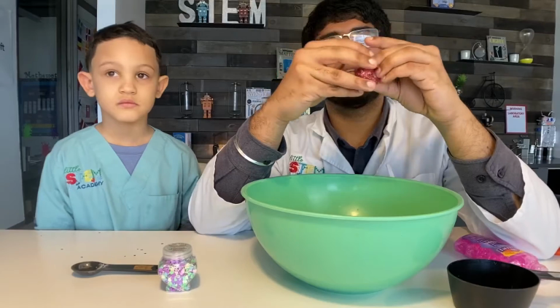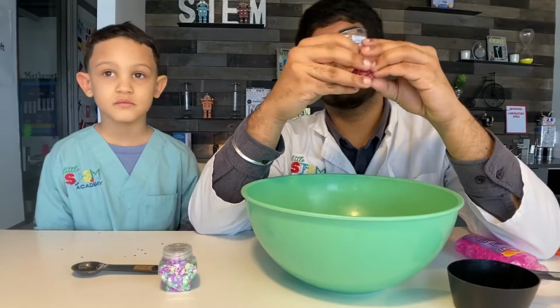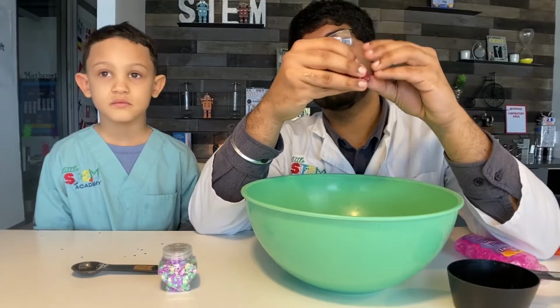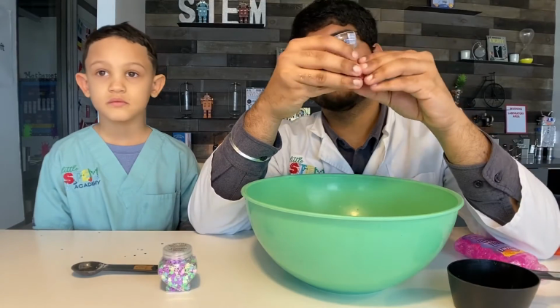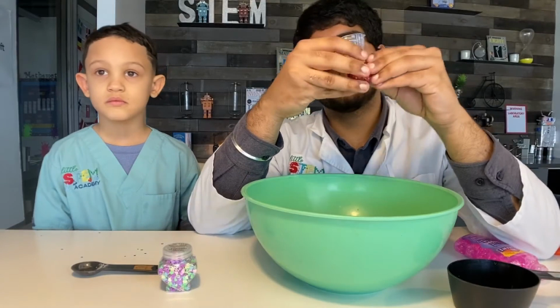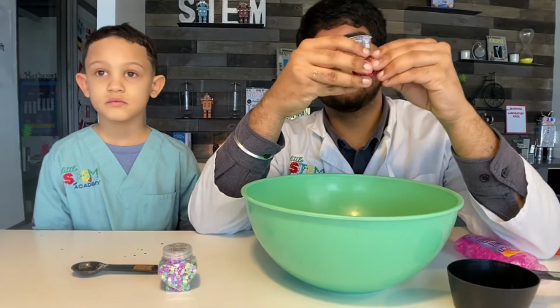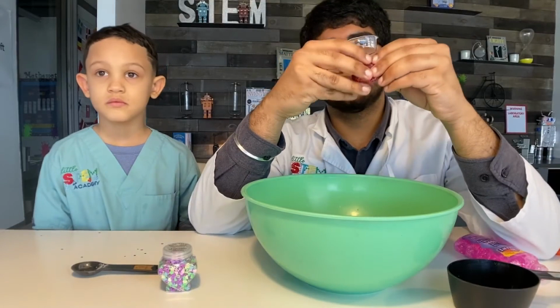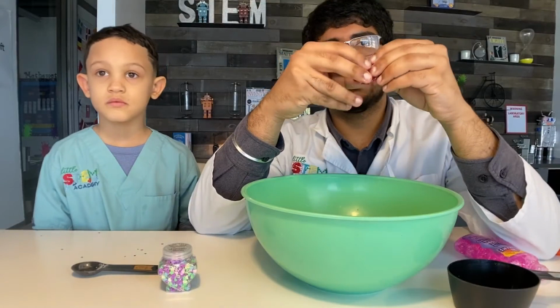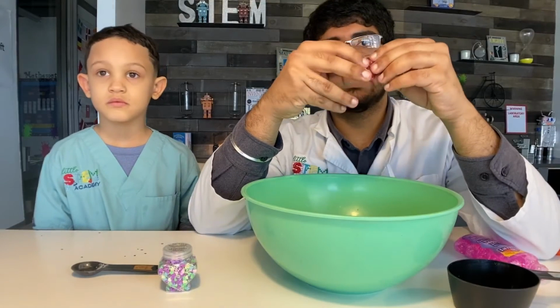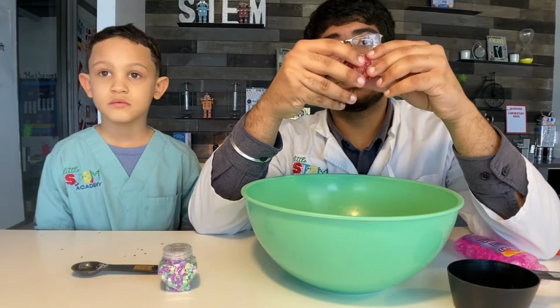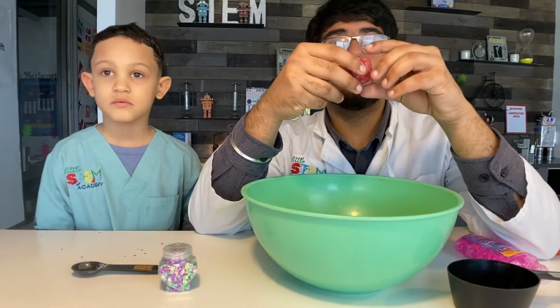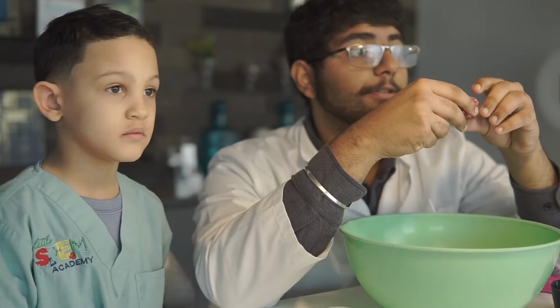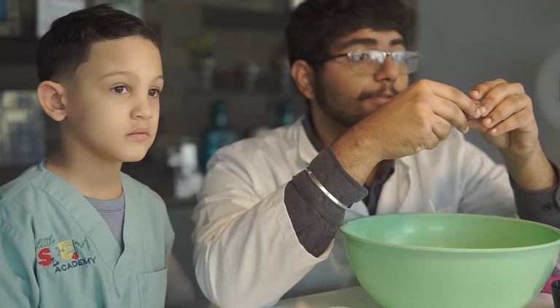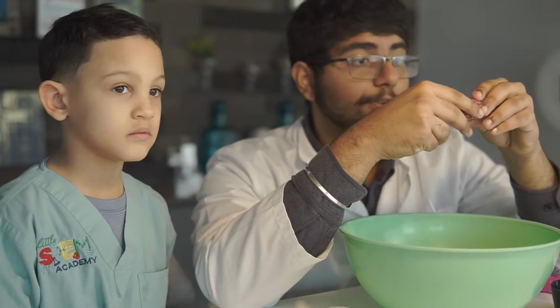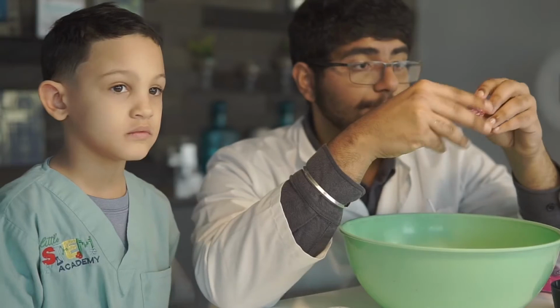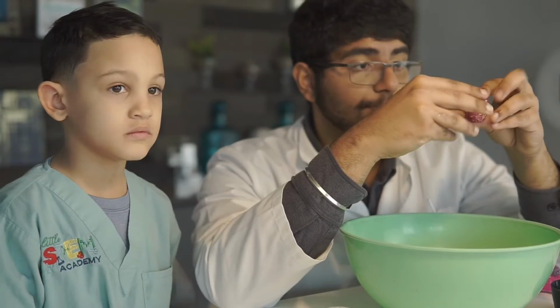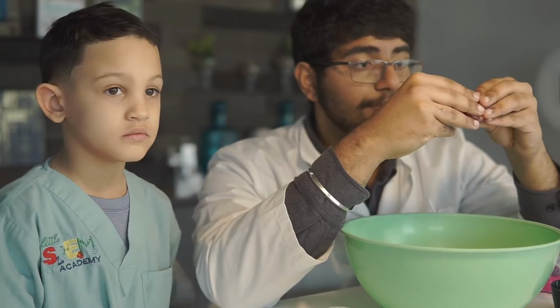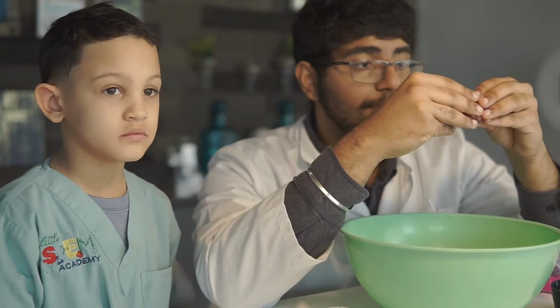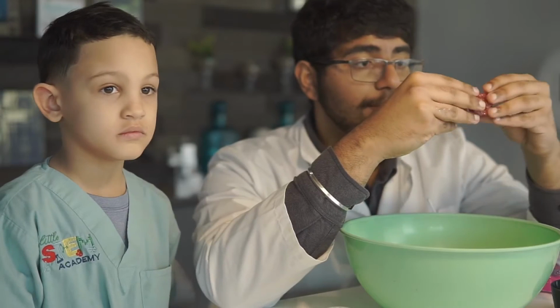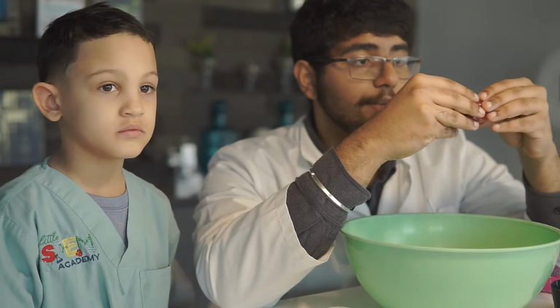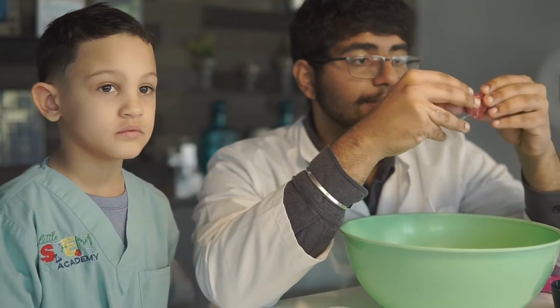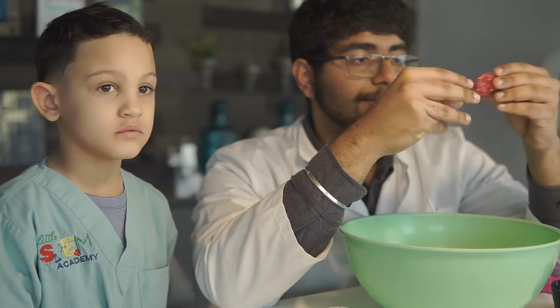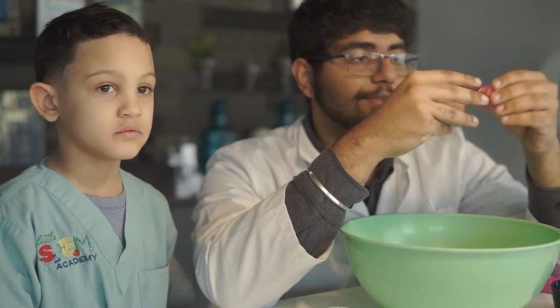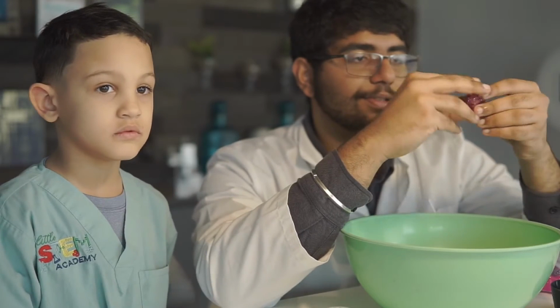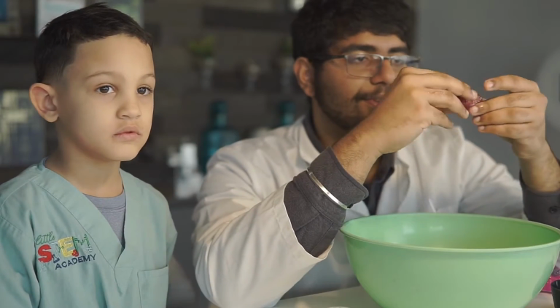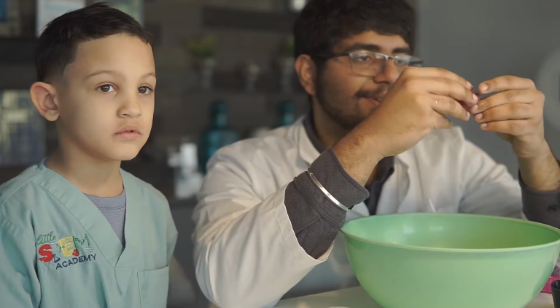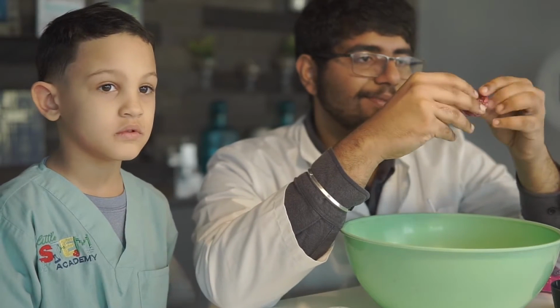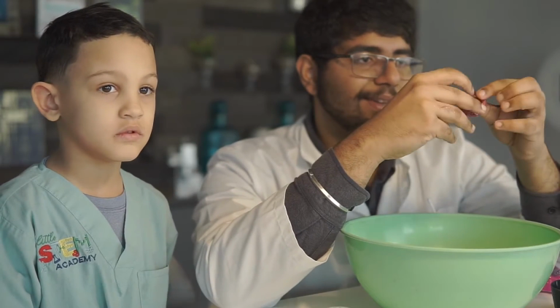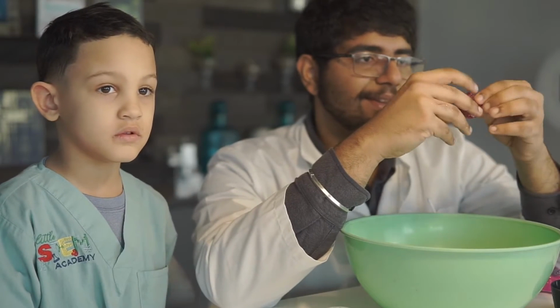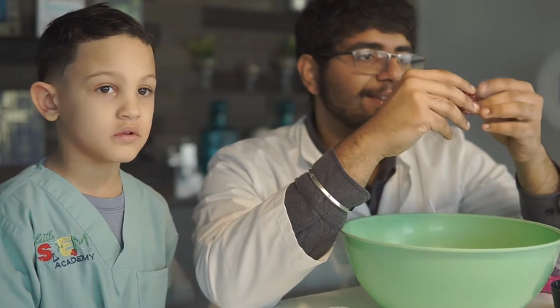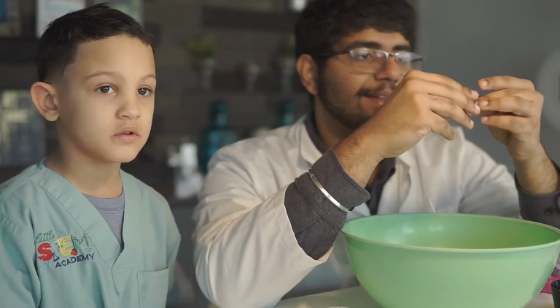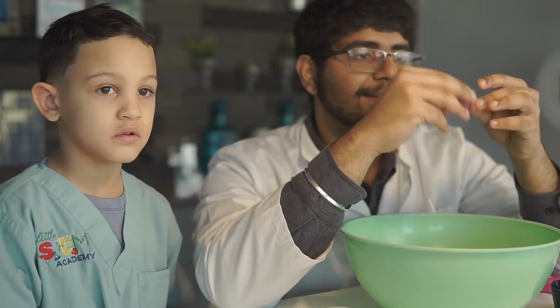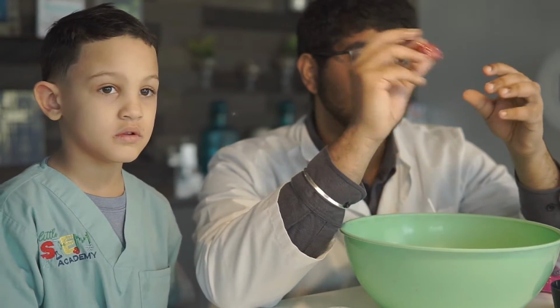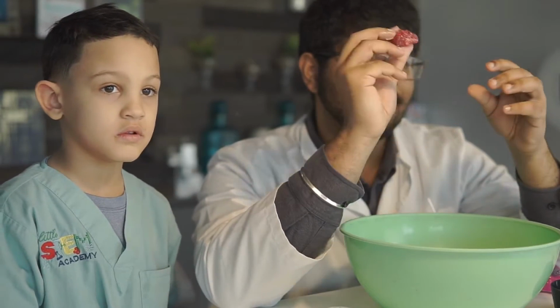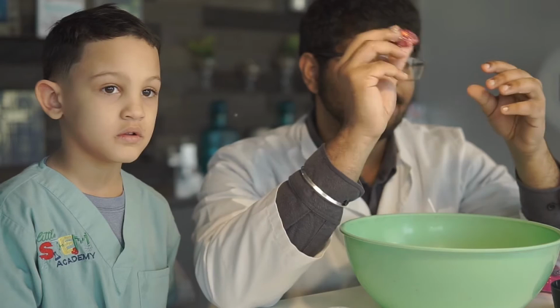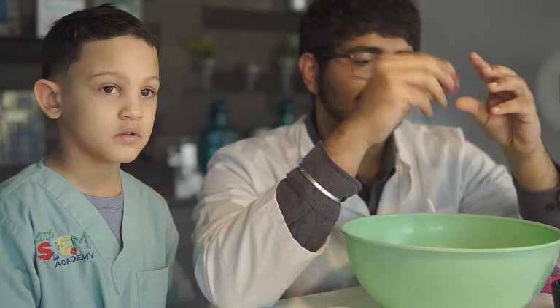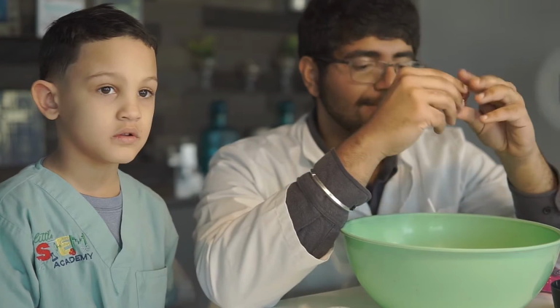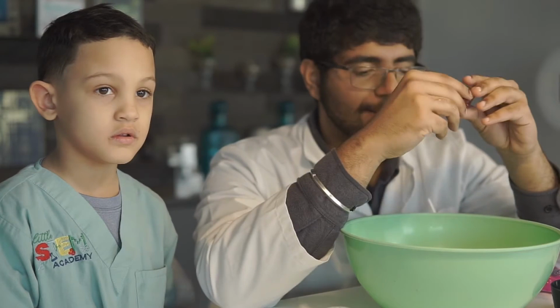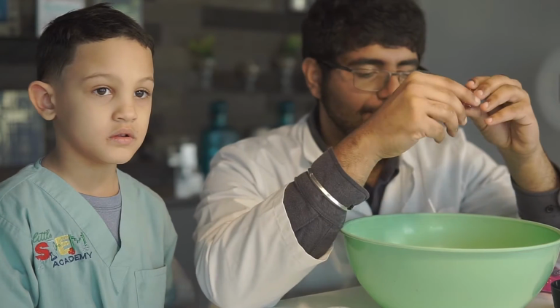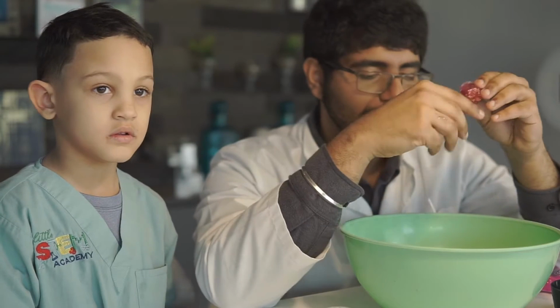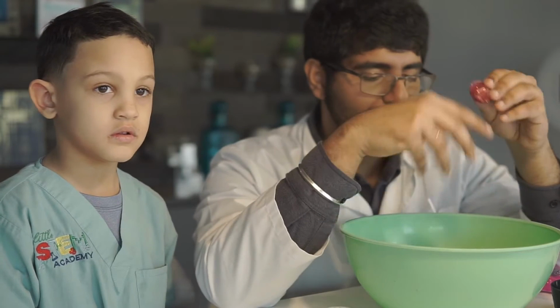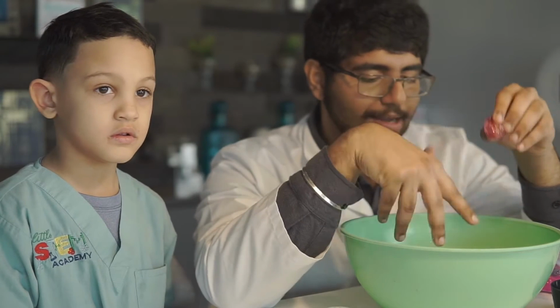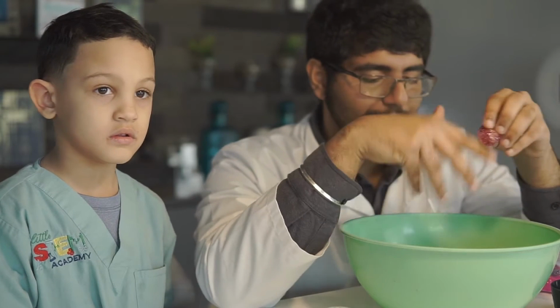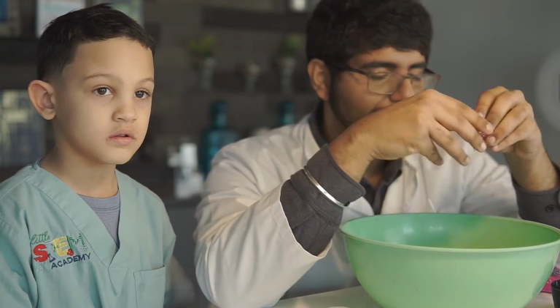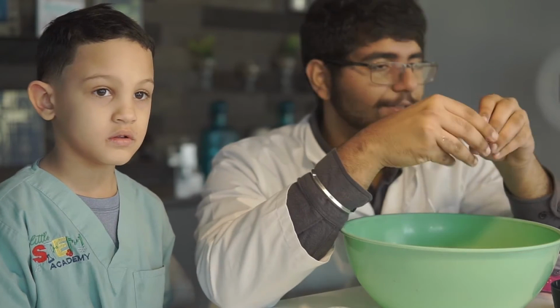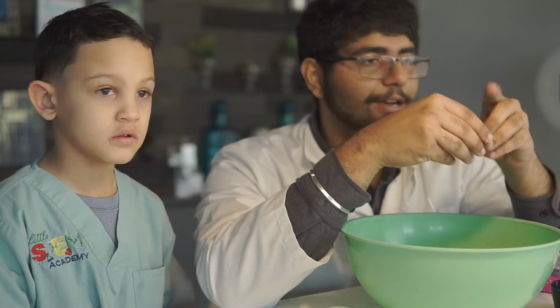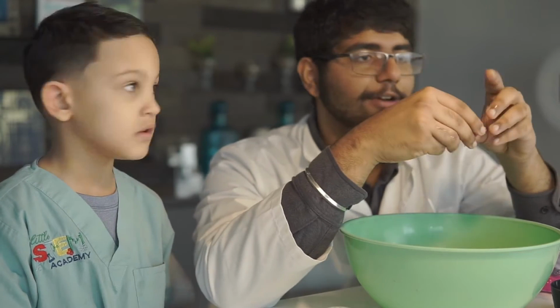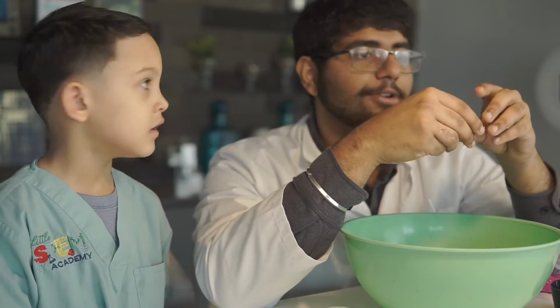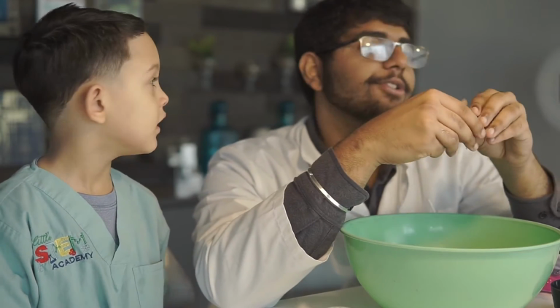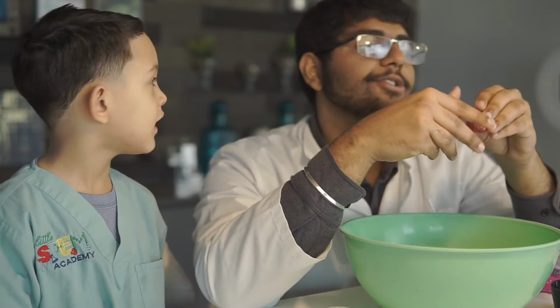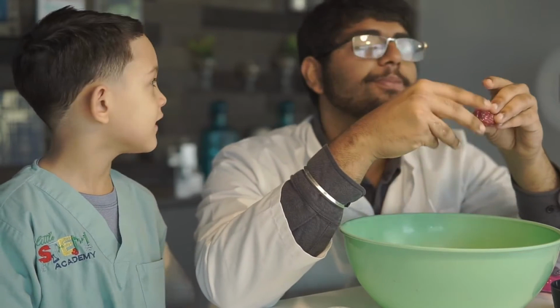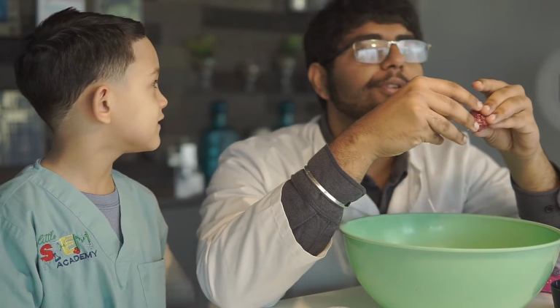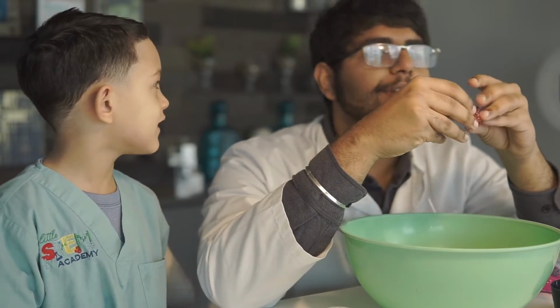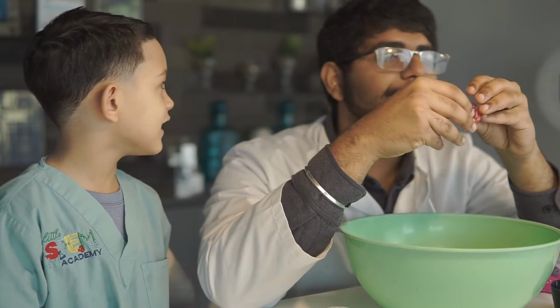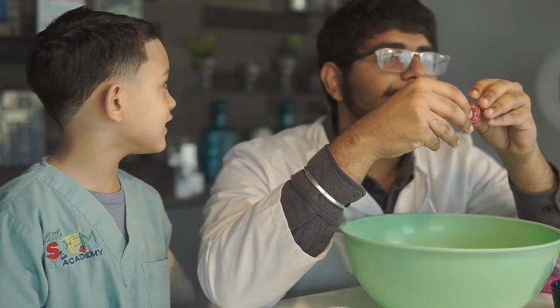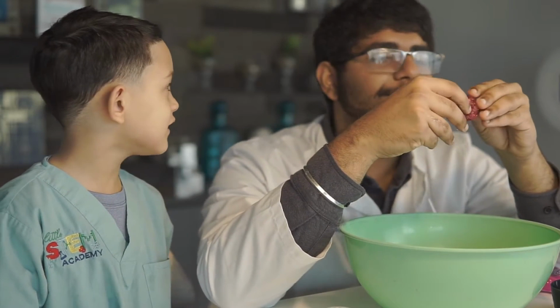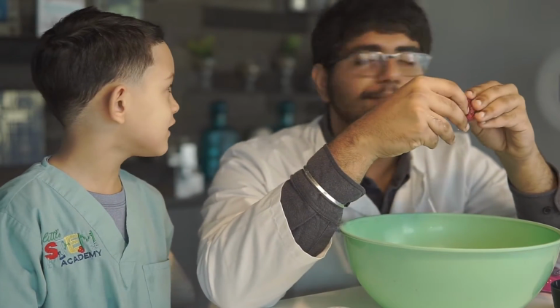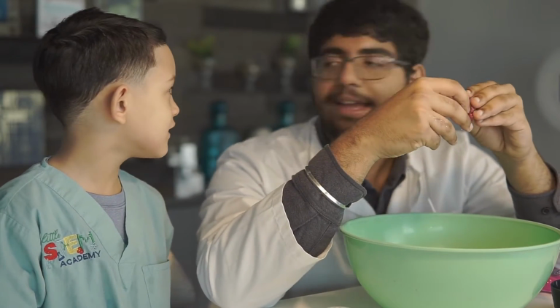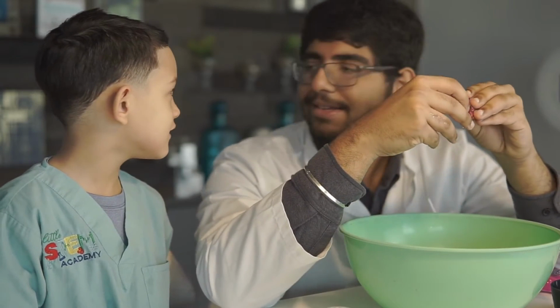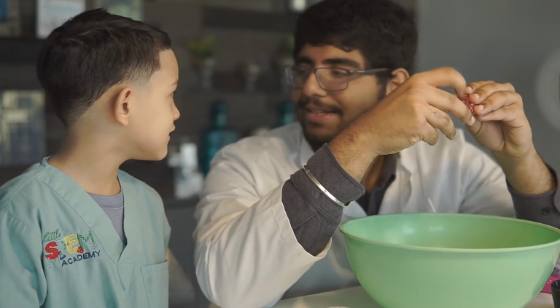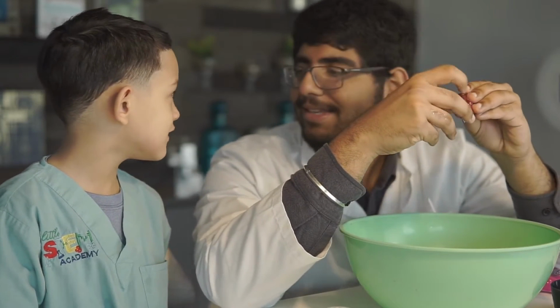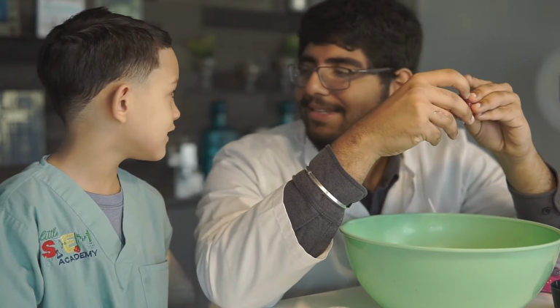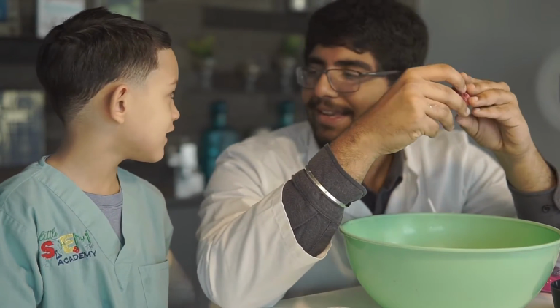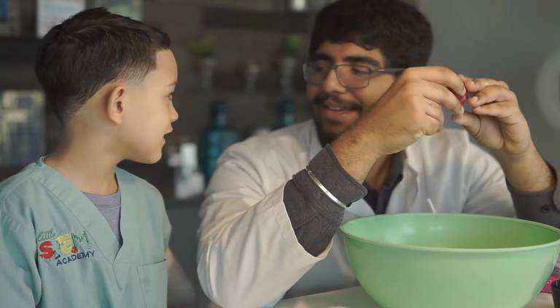A chemical reaction is irreversible, so there's no way we can take this and separate it back into our original borax. Like science?